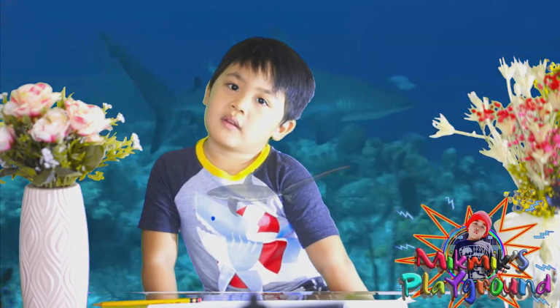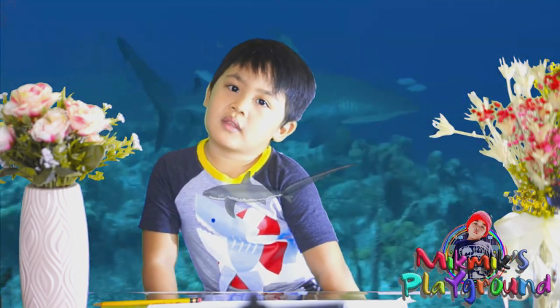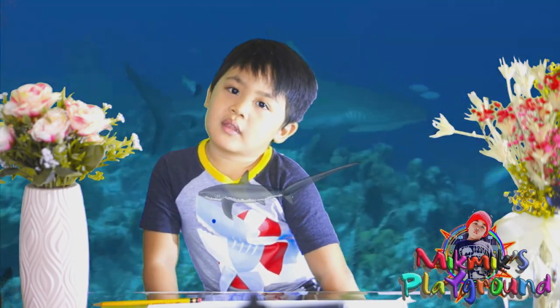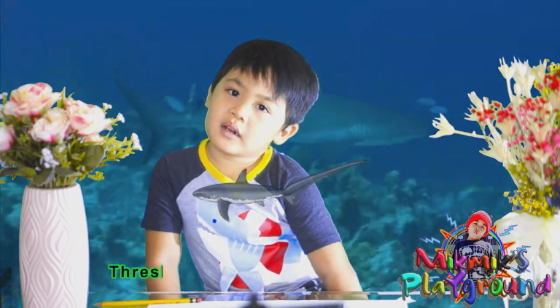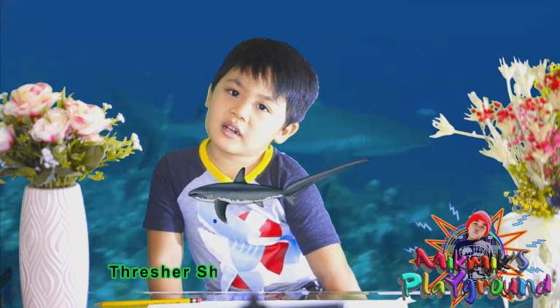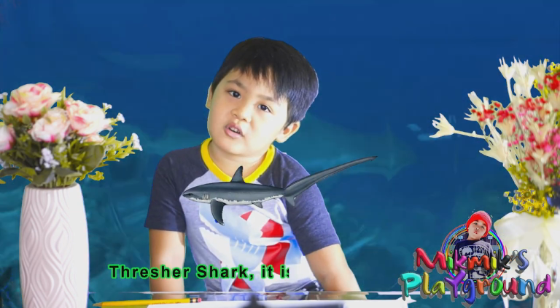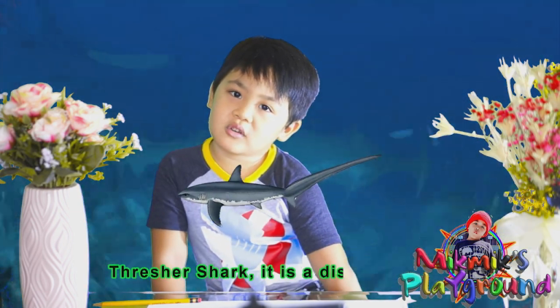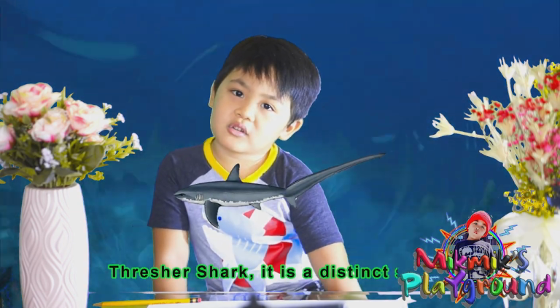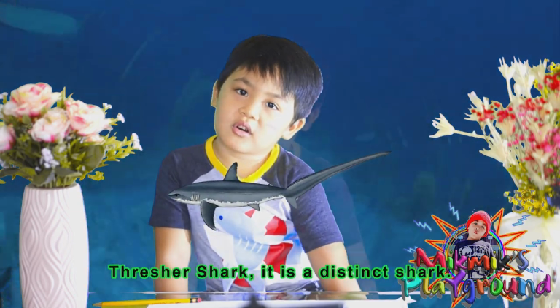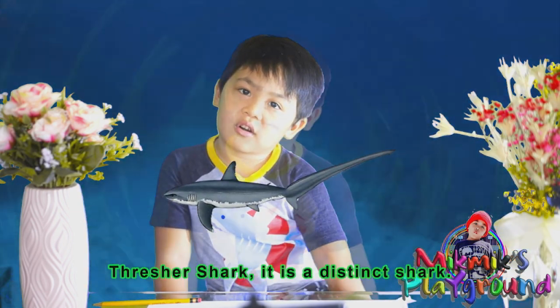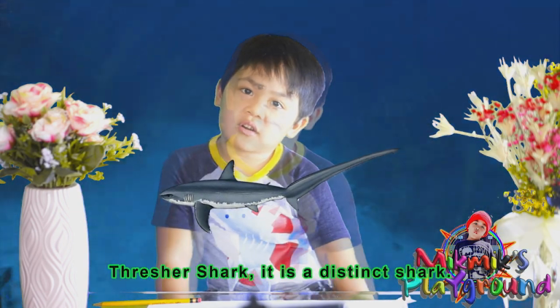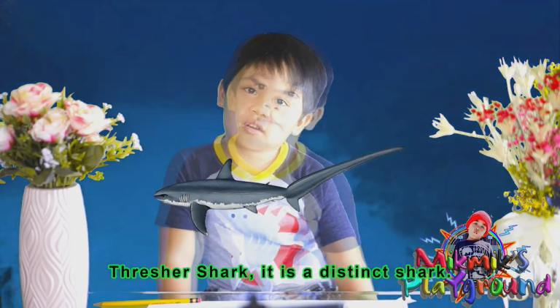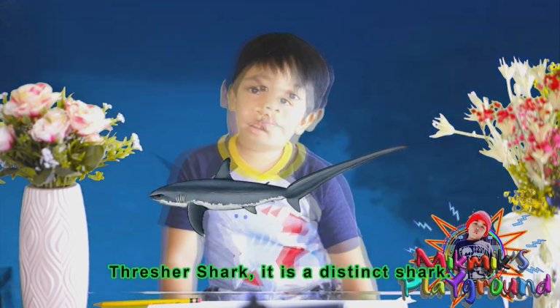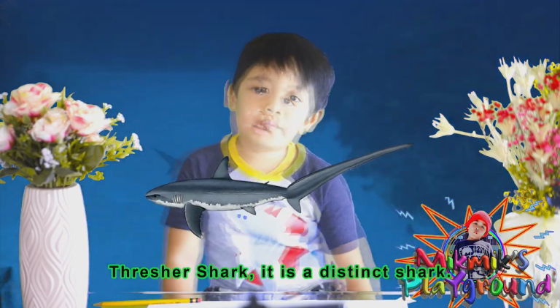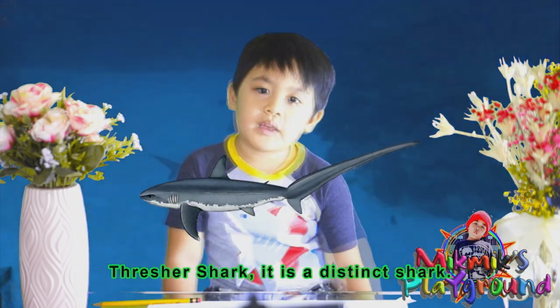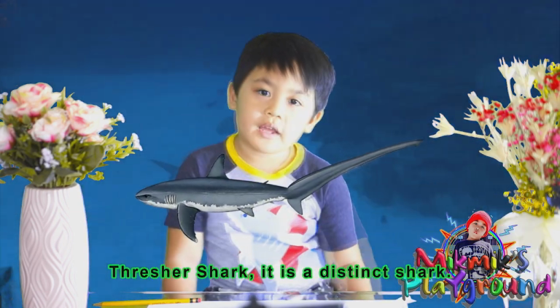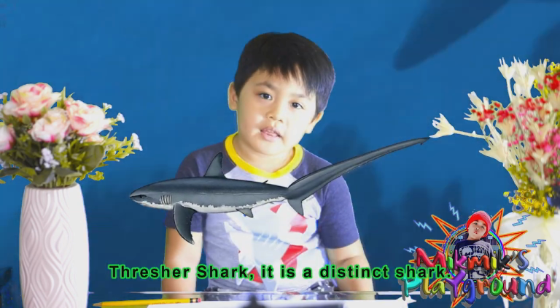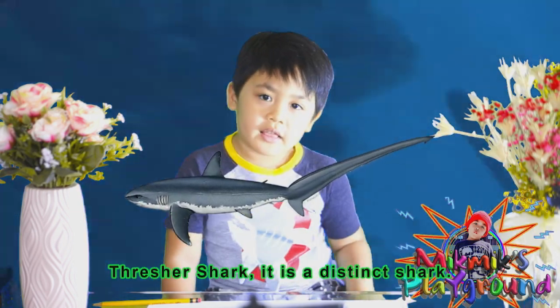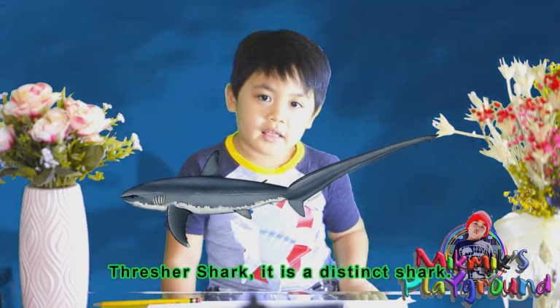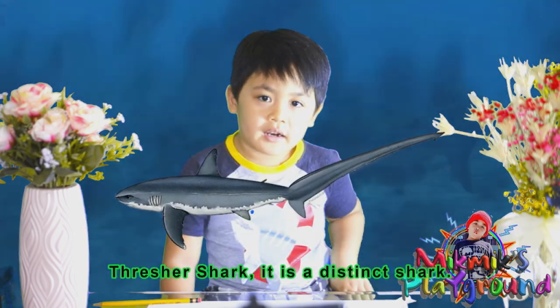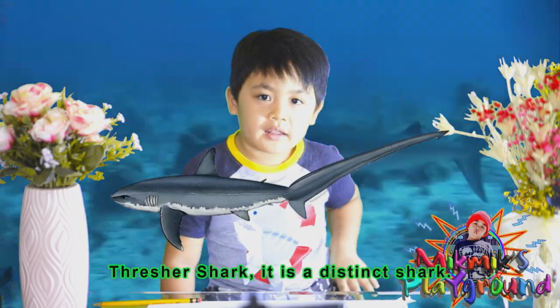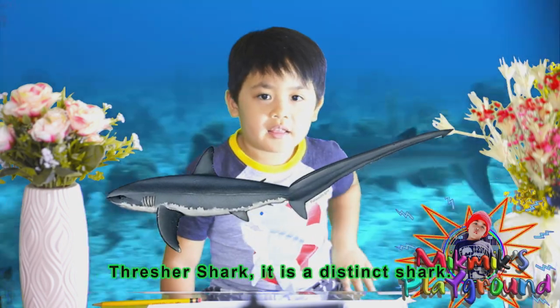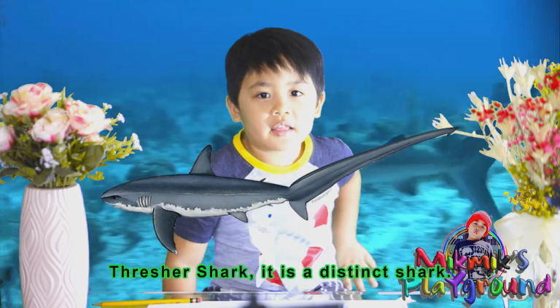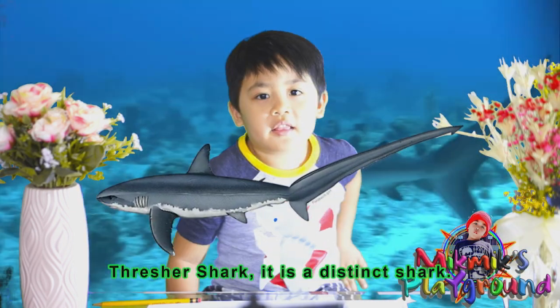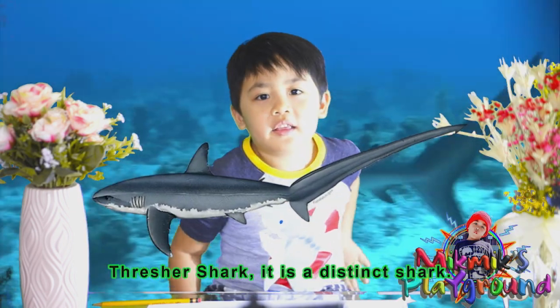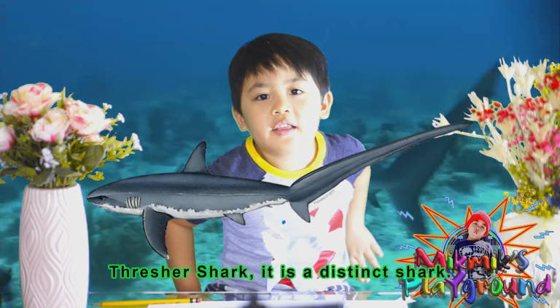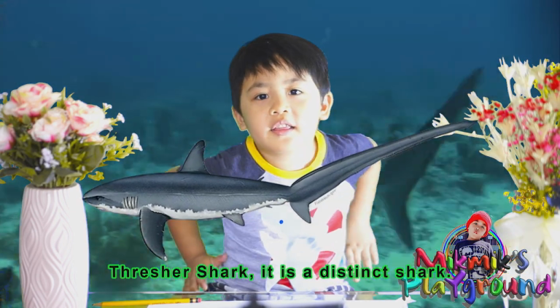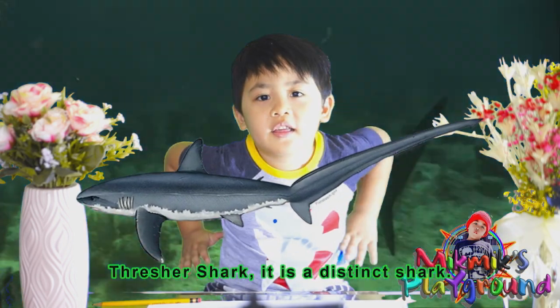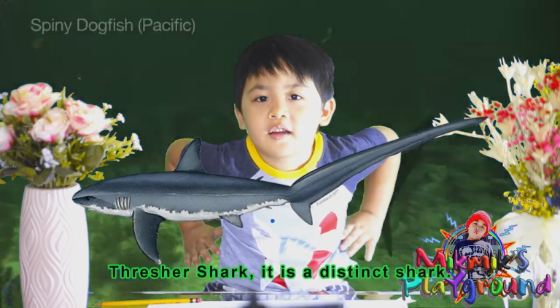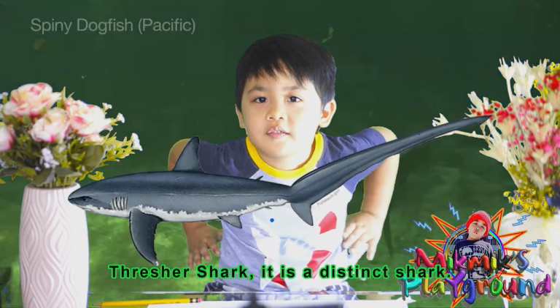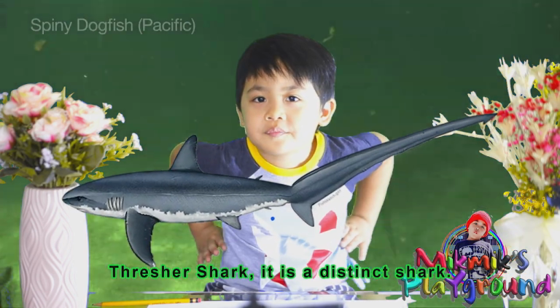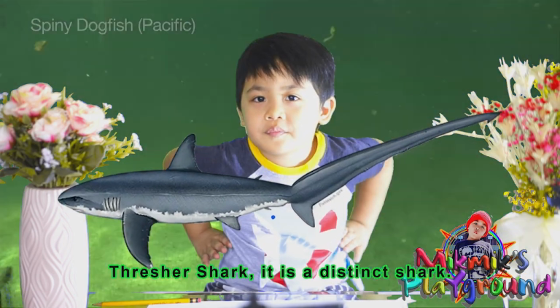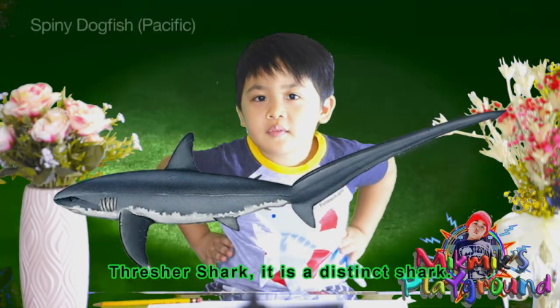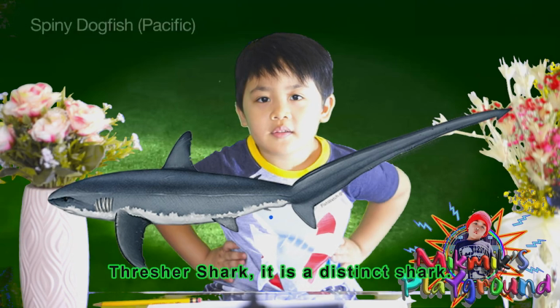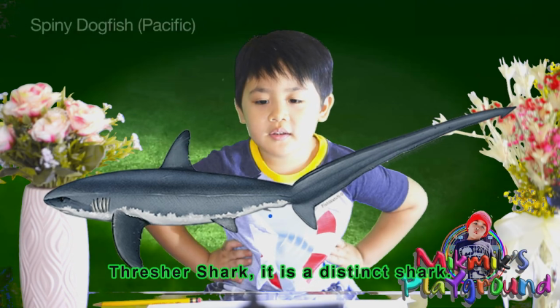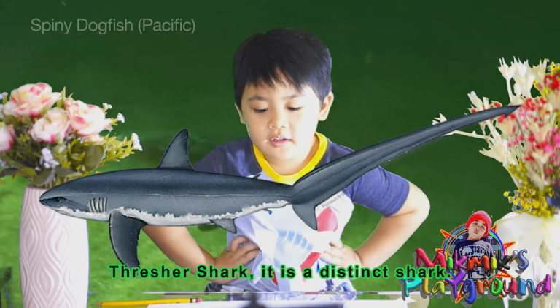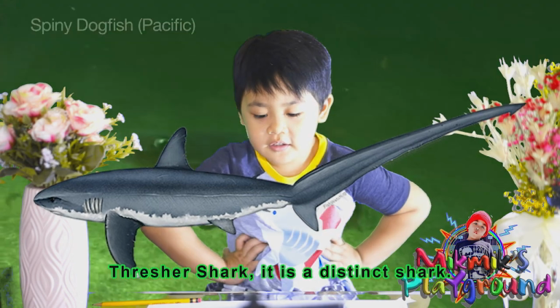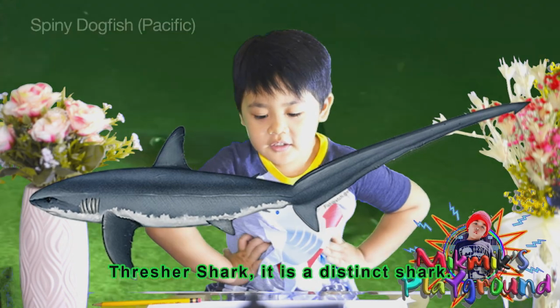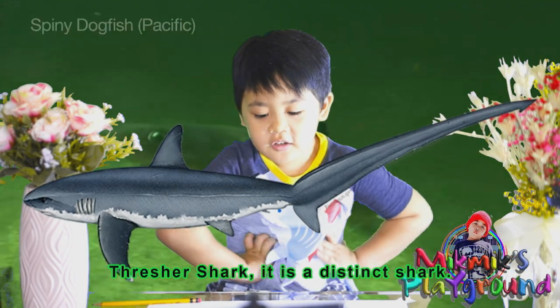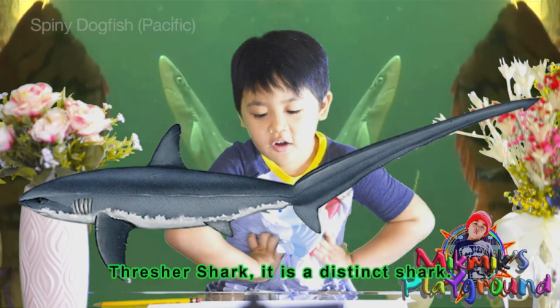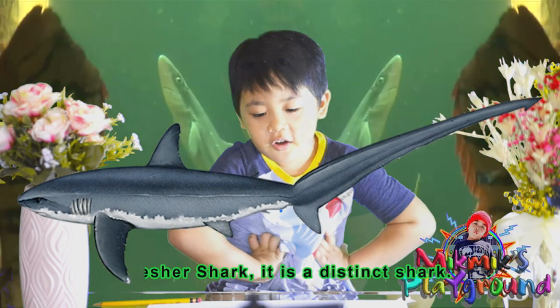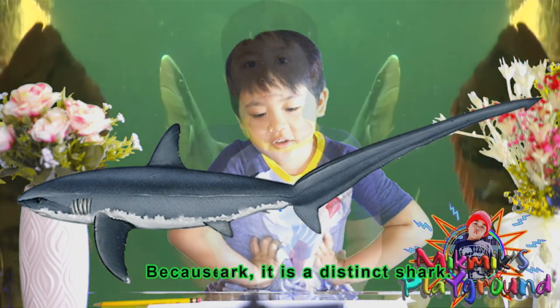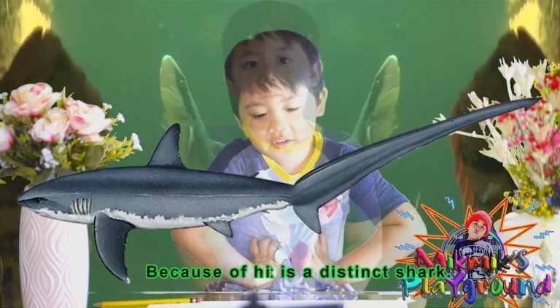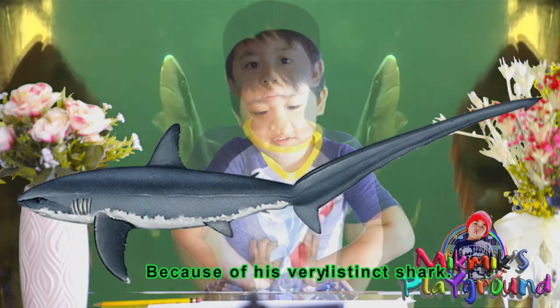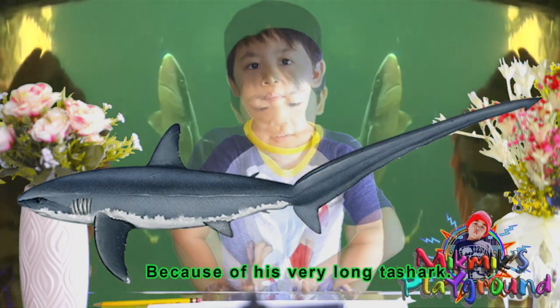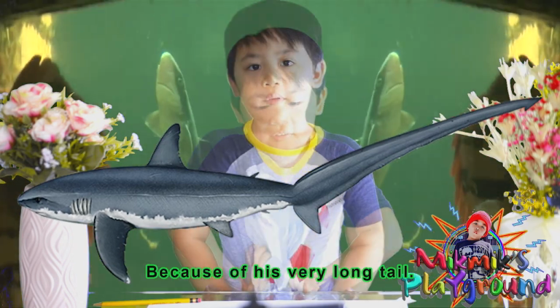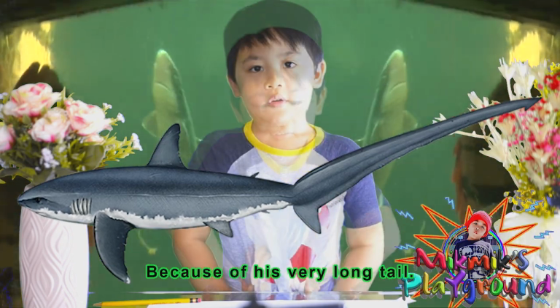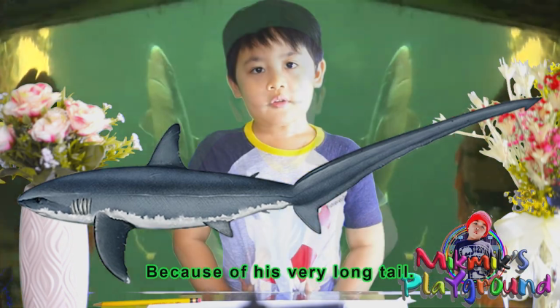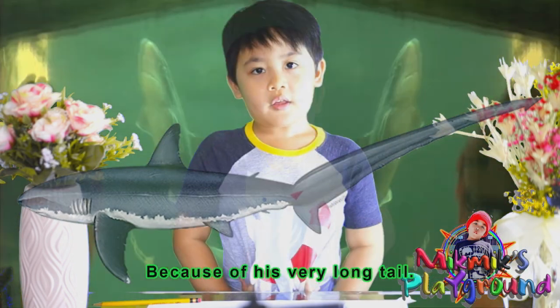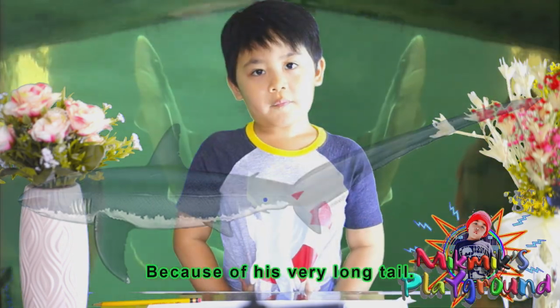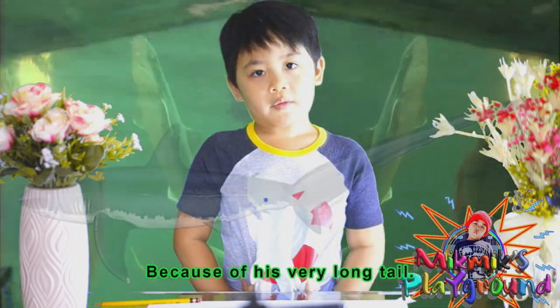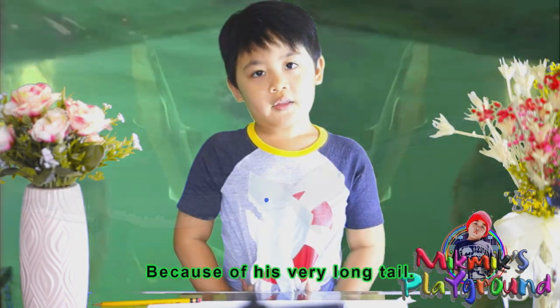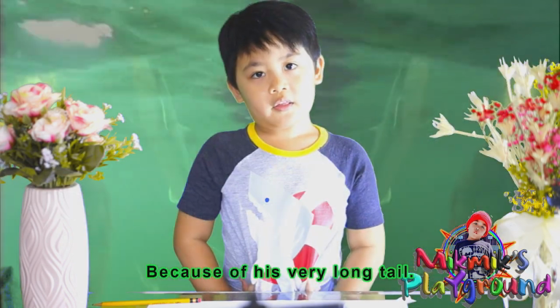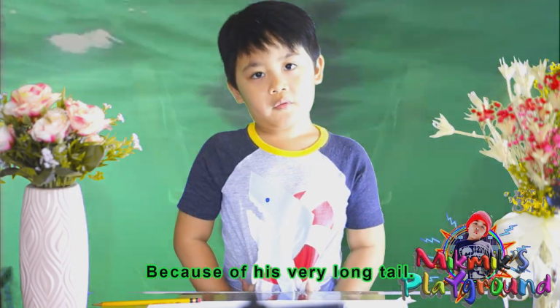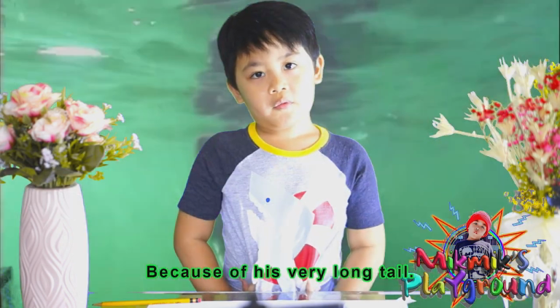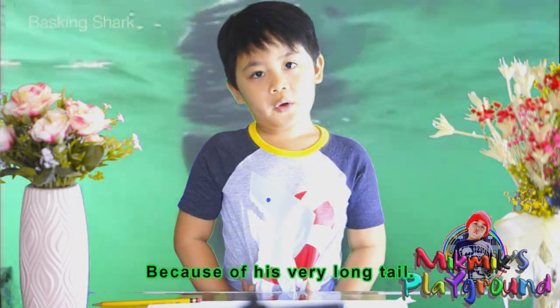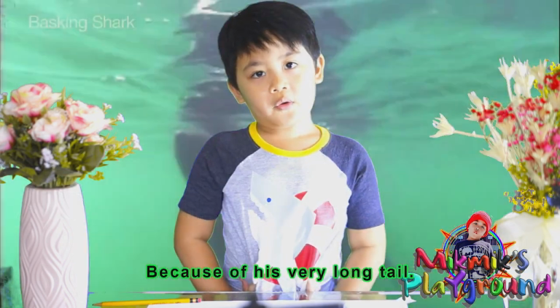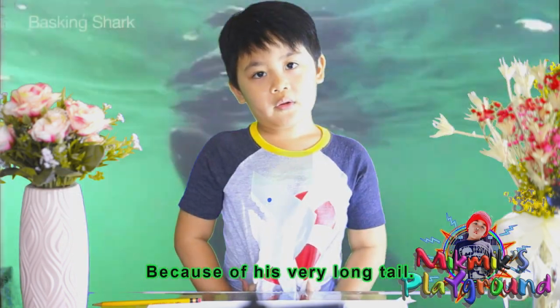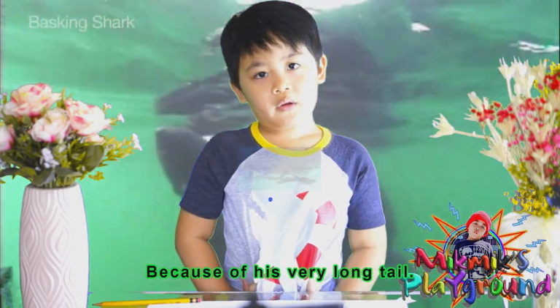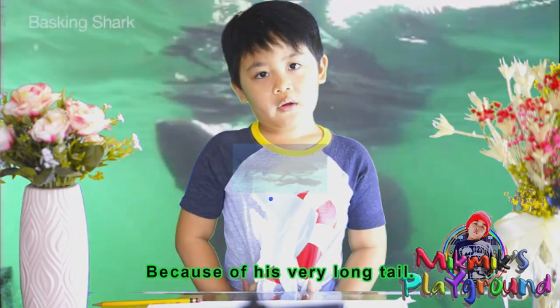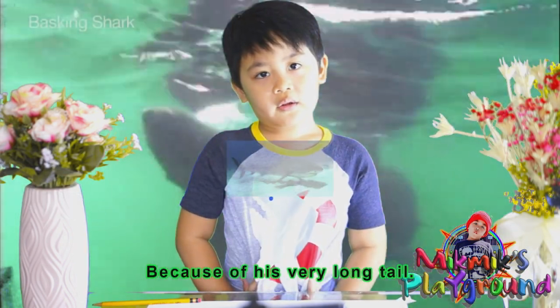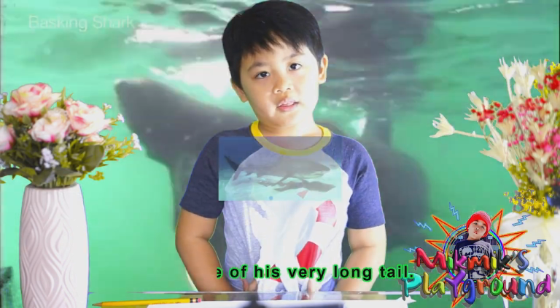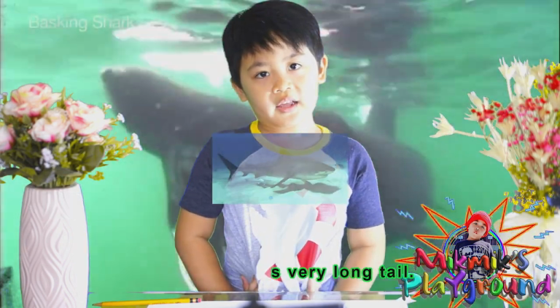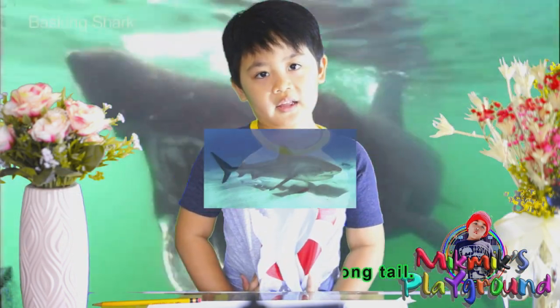Thresher shark. It's a distinct shark because of its very long tail.